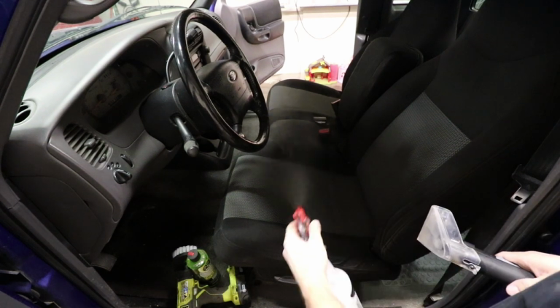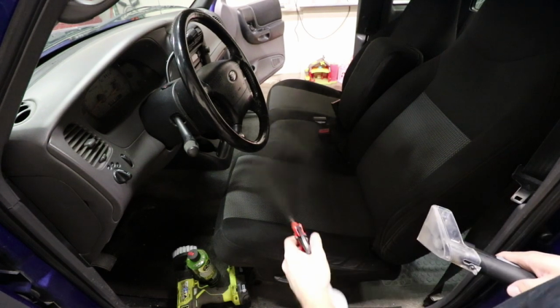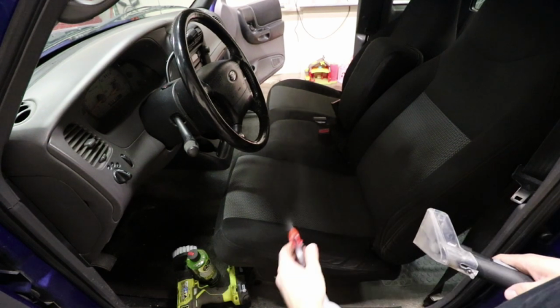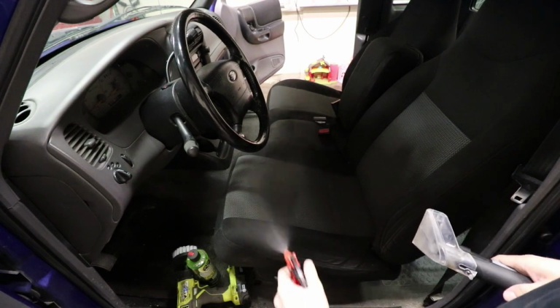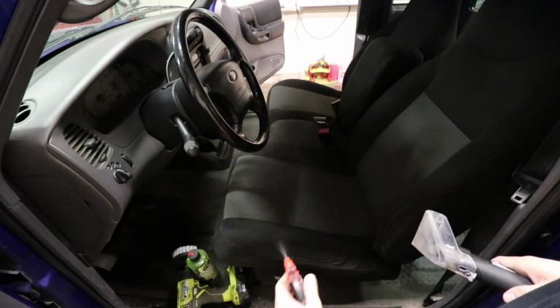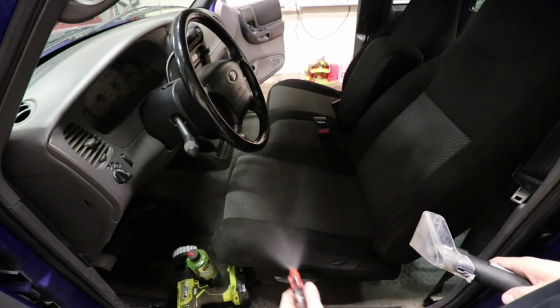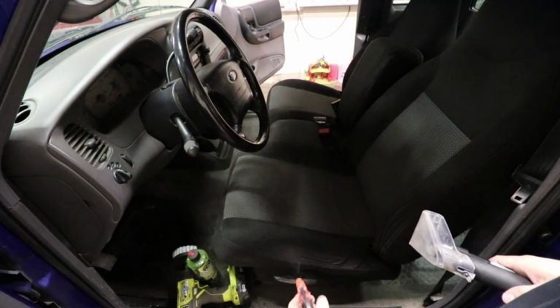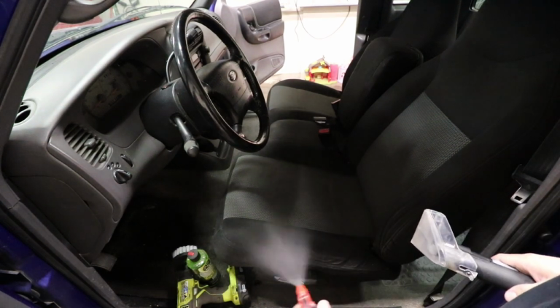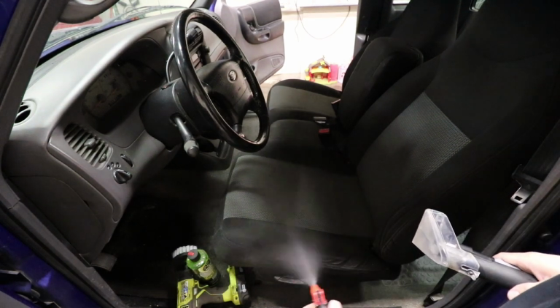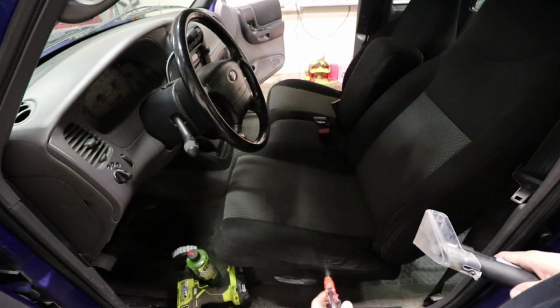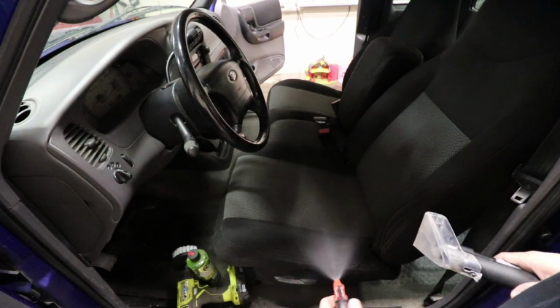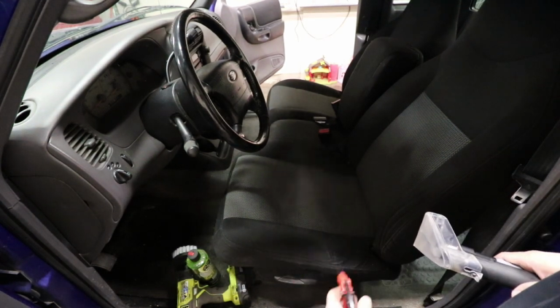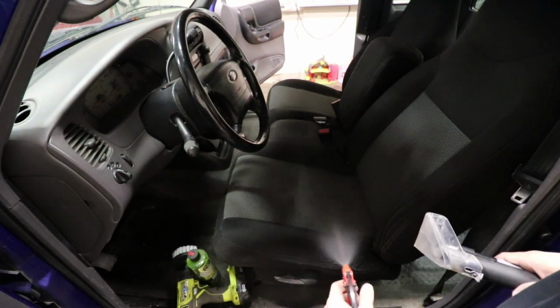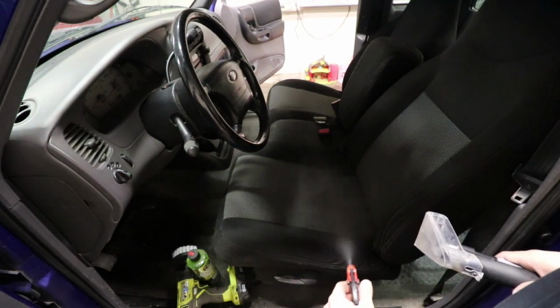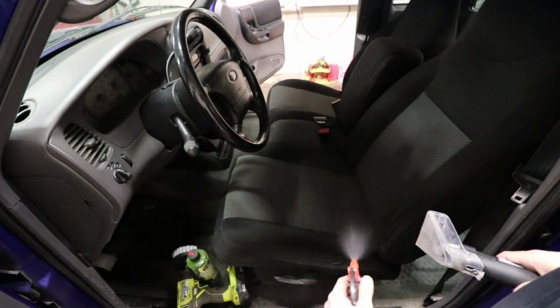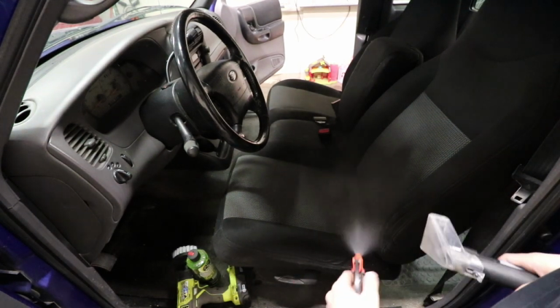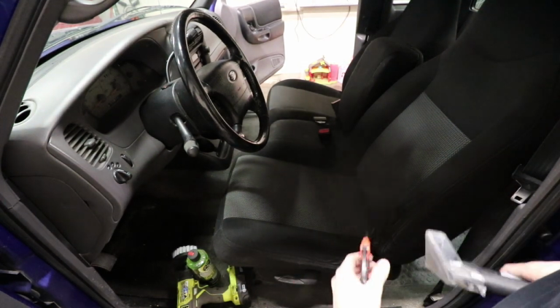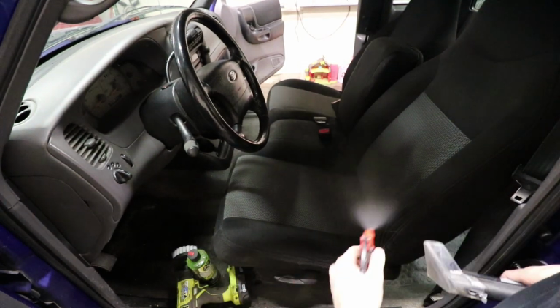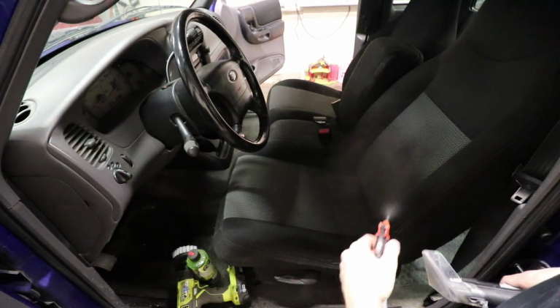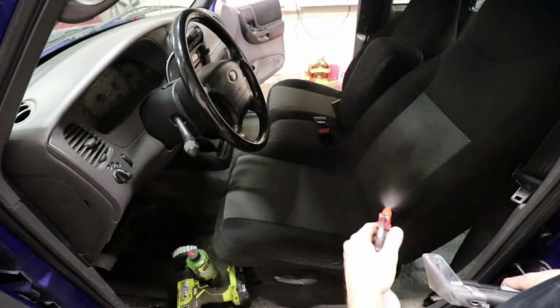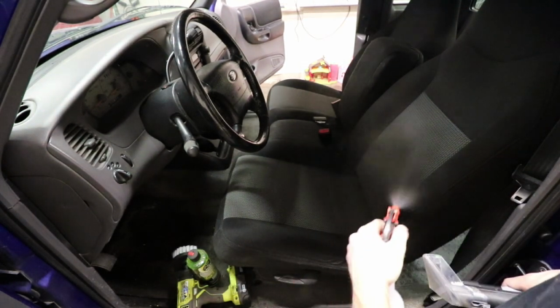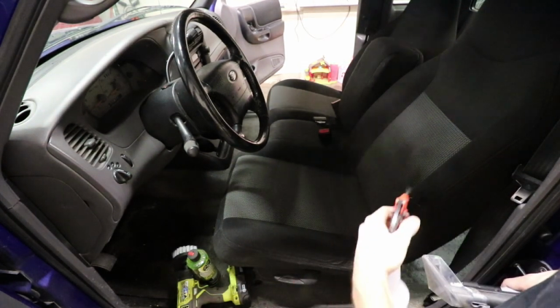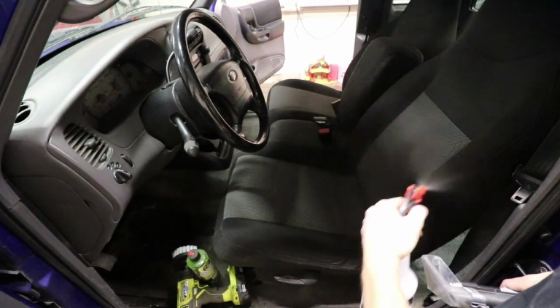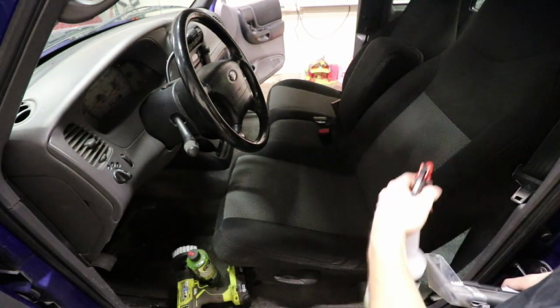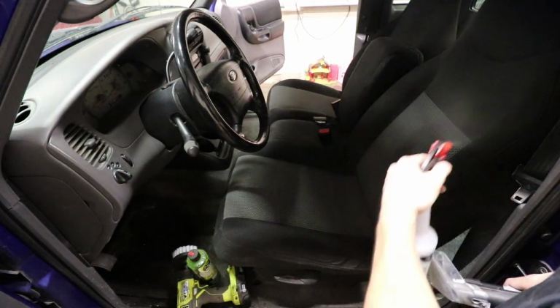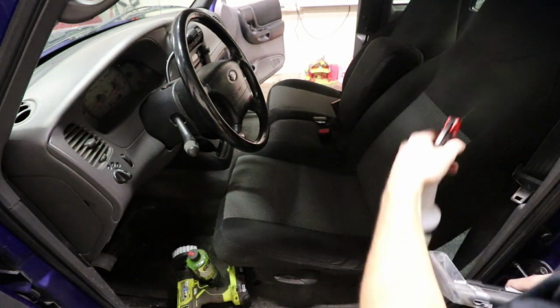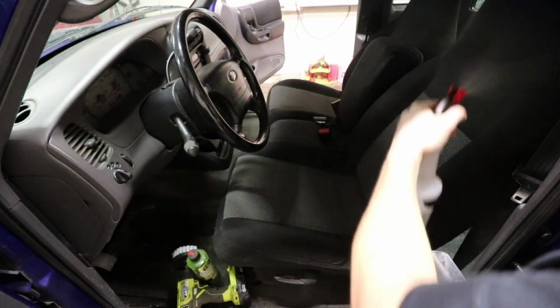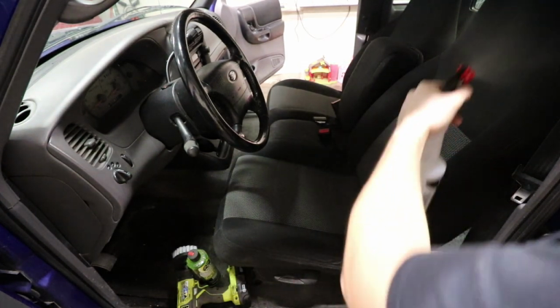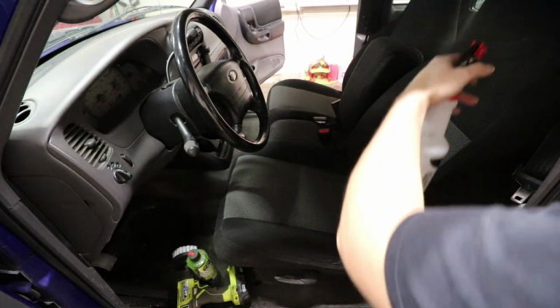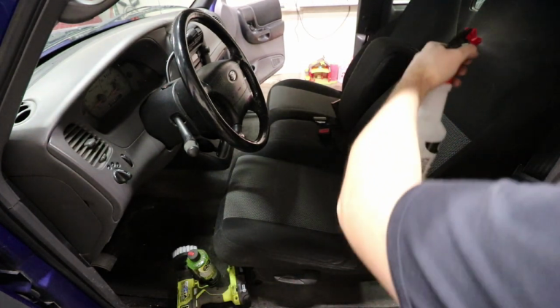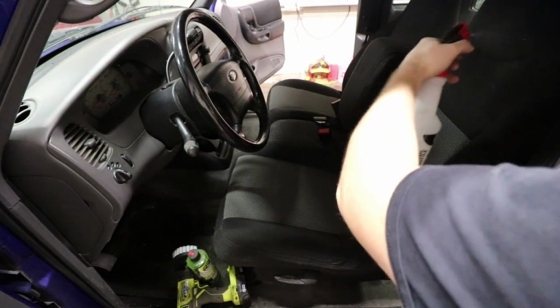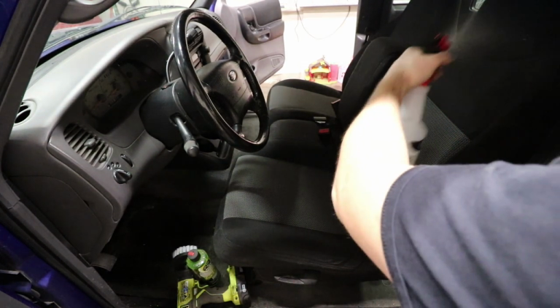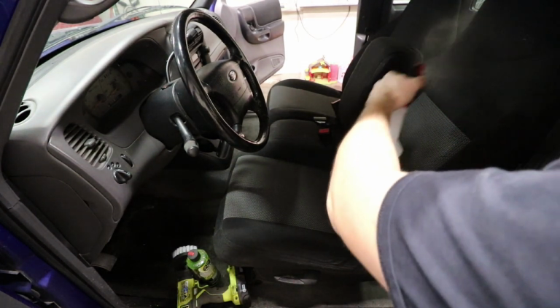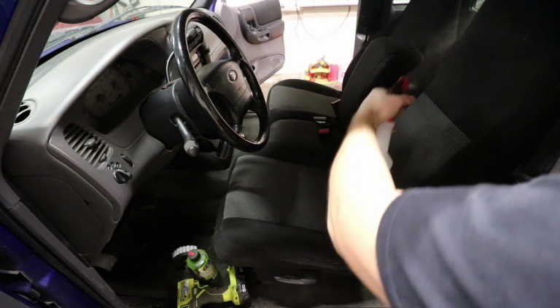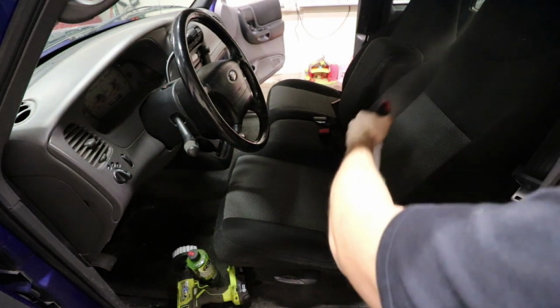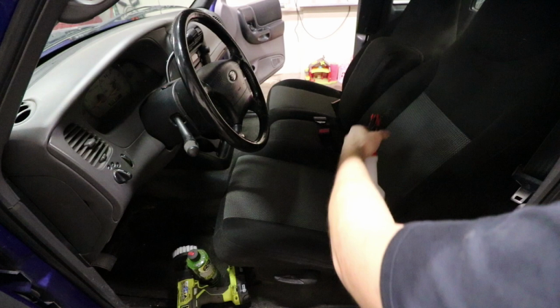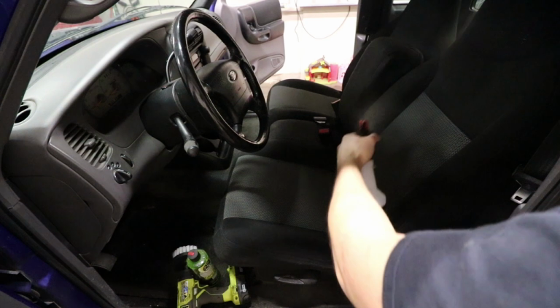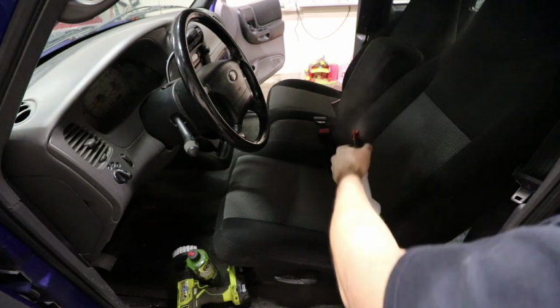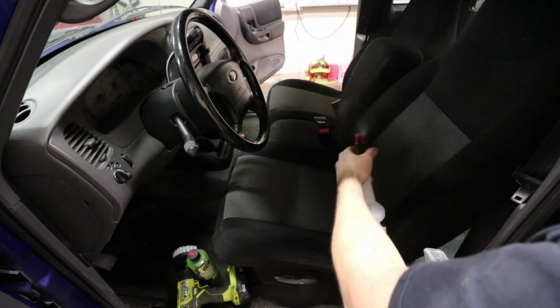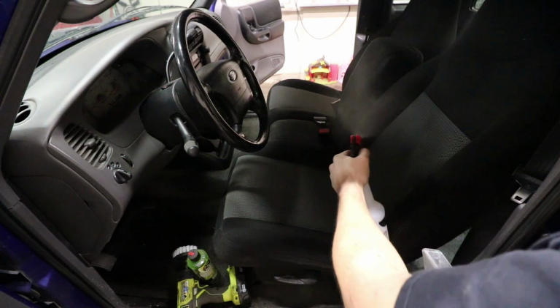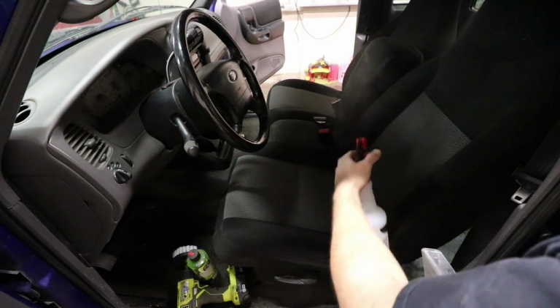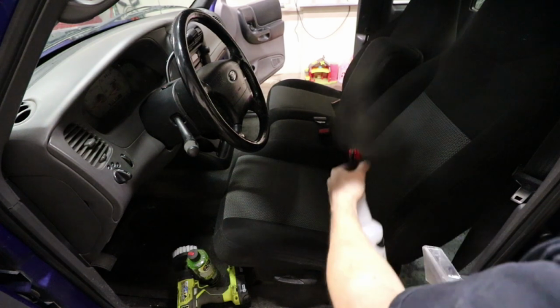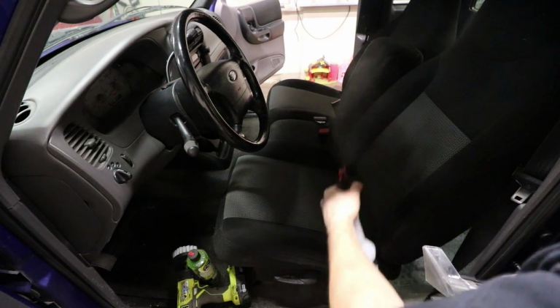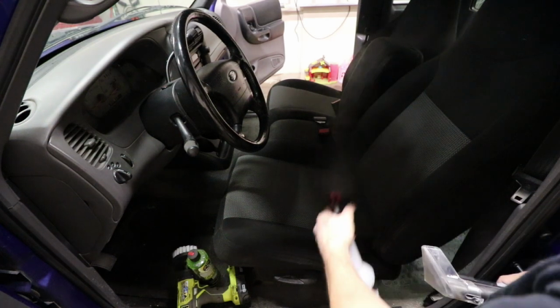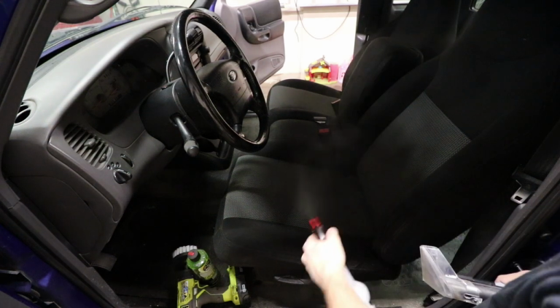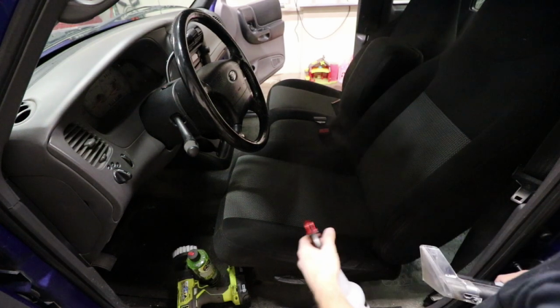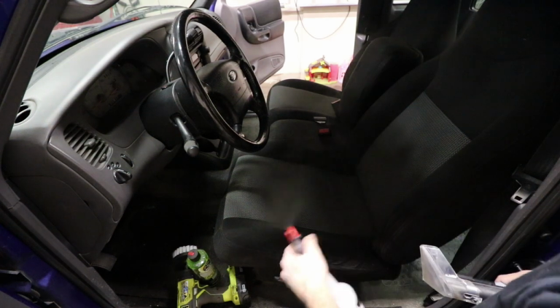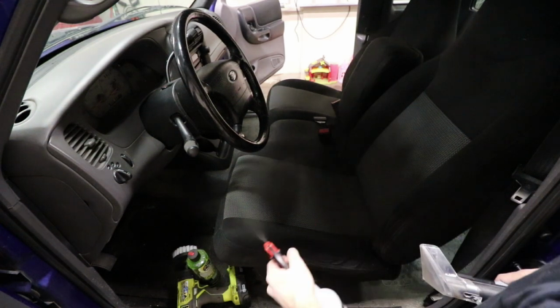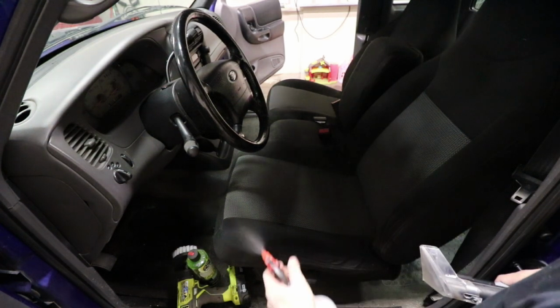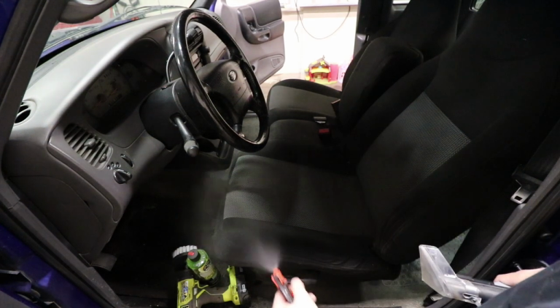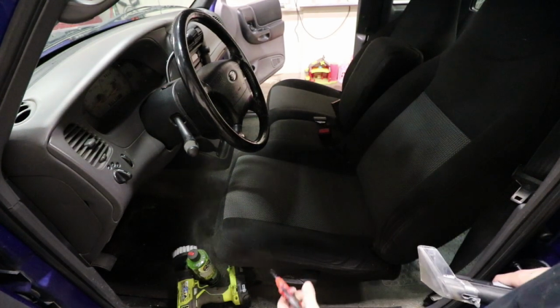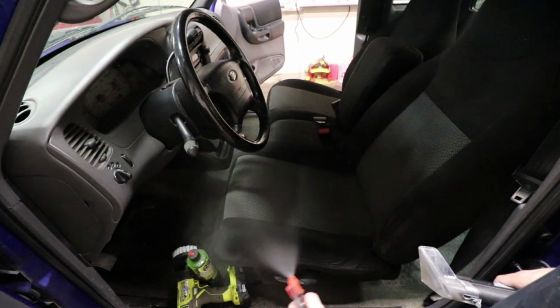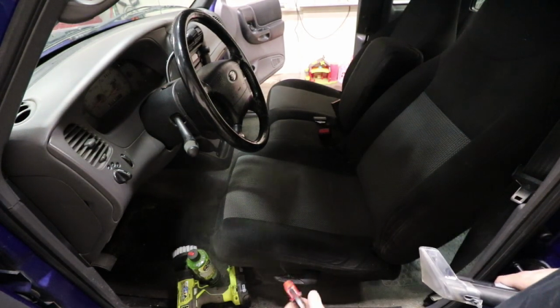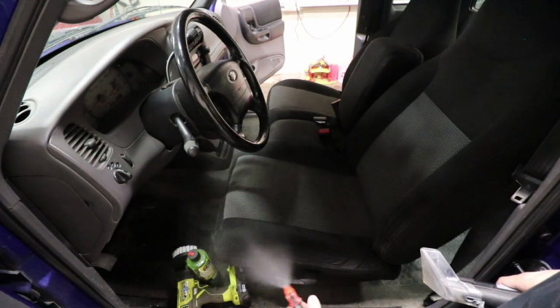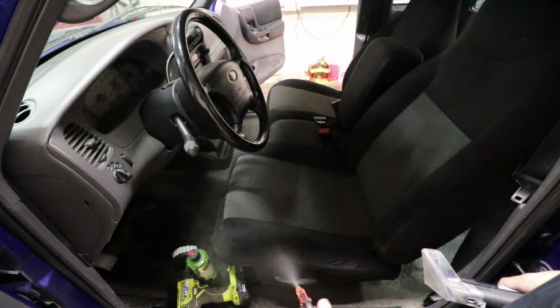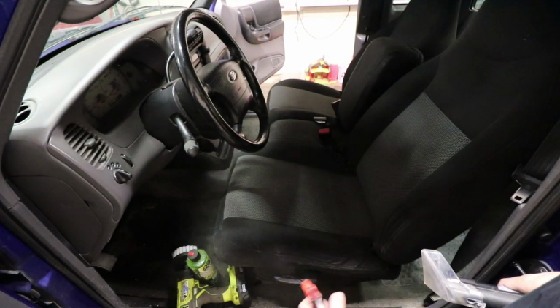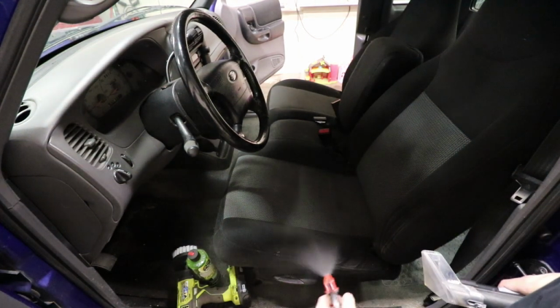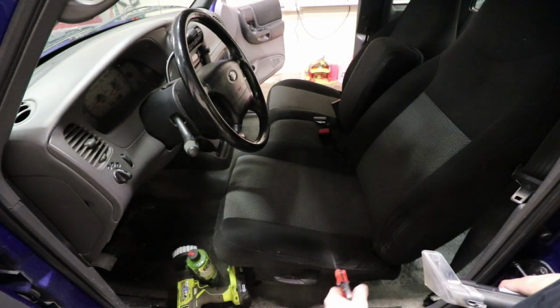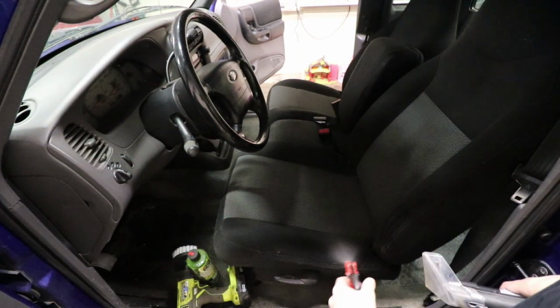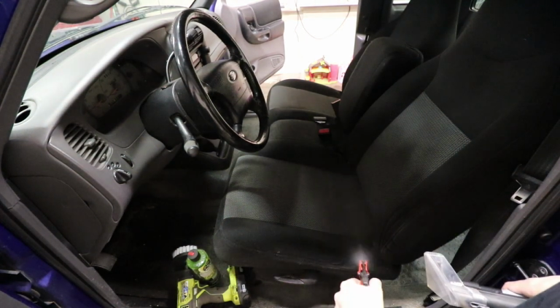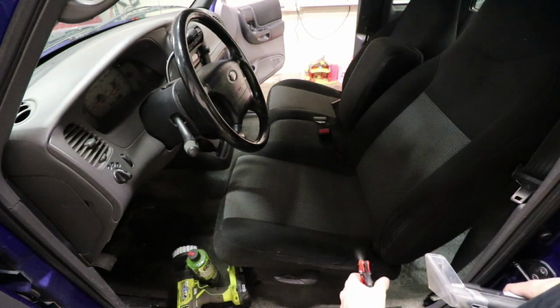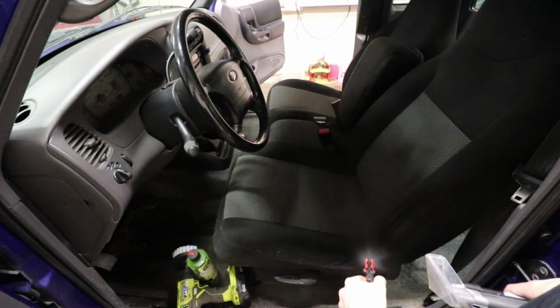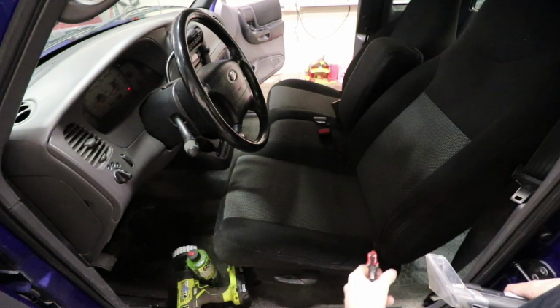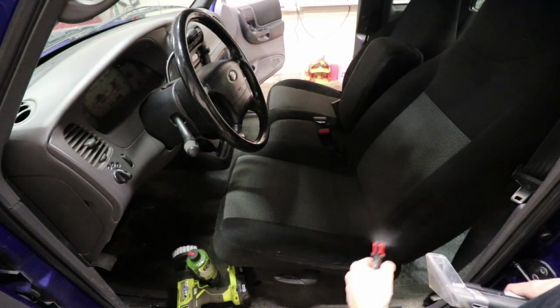This truck is pretty clean. I'm just doing this to get it done — I like to do this on most of the vehicles I buy.